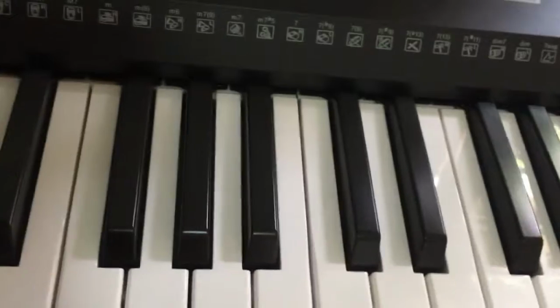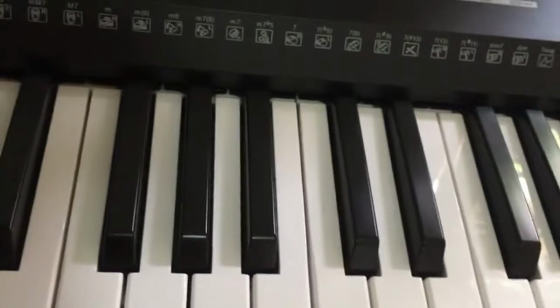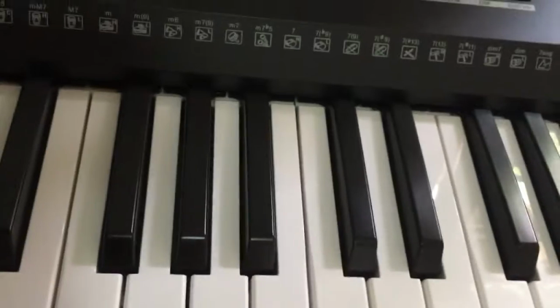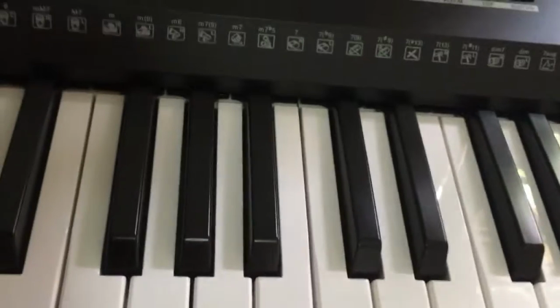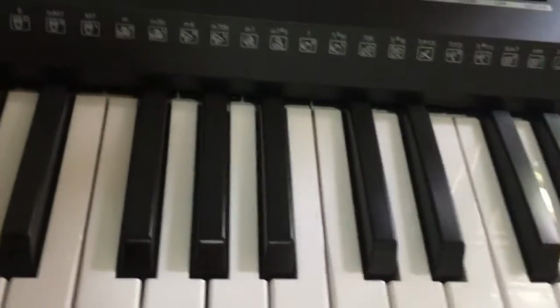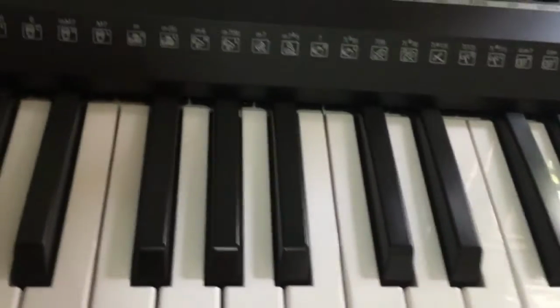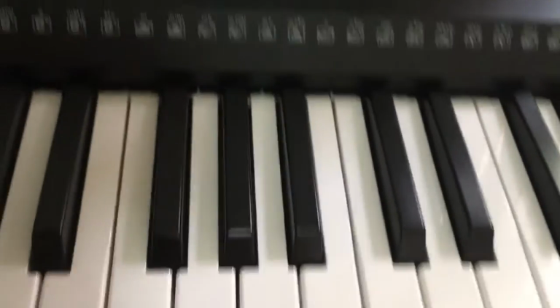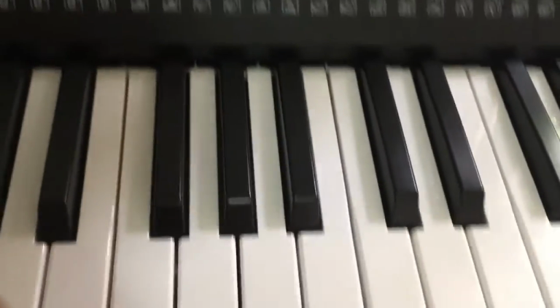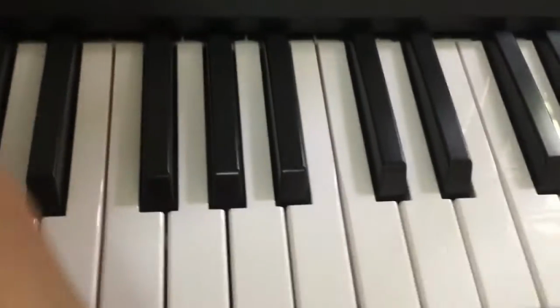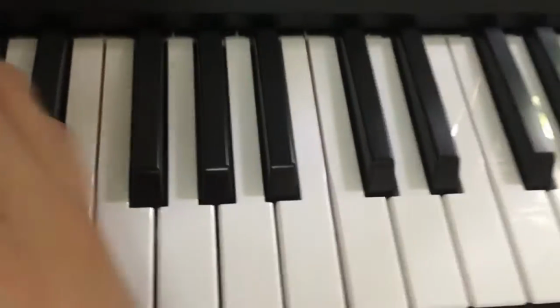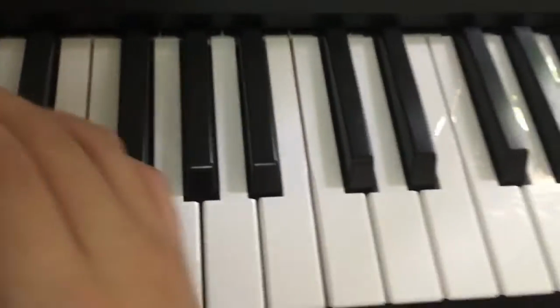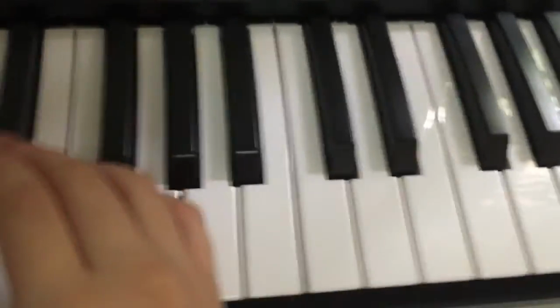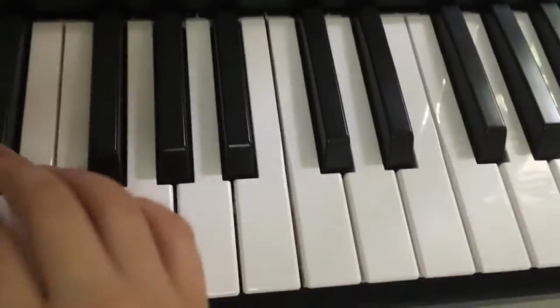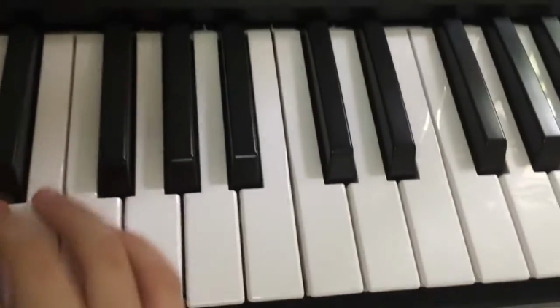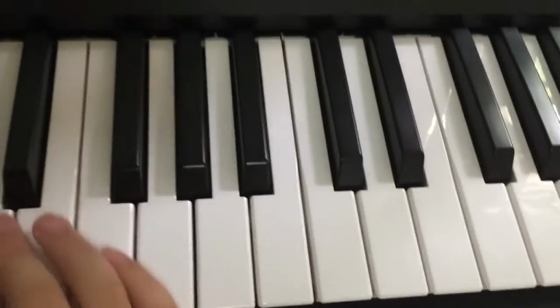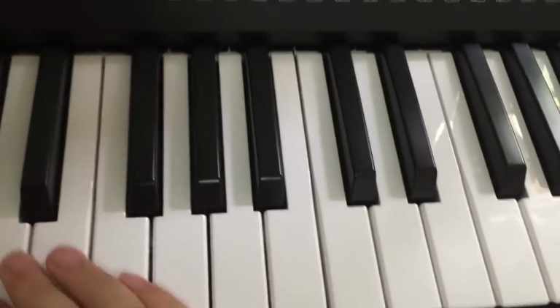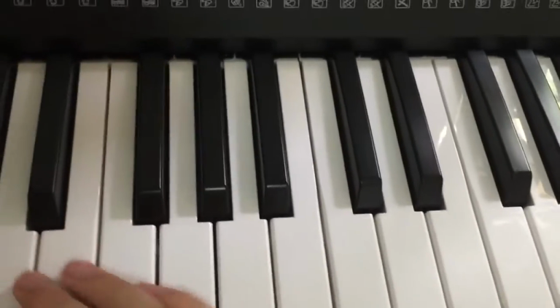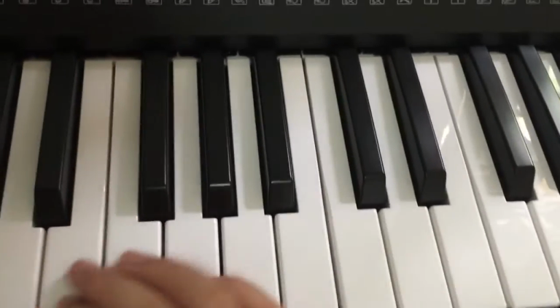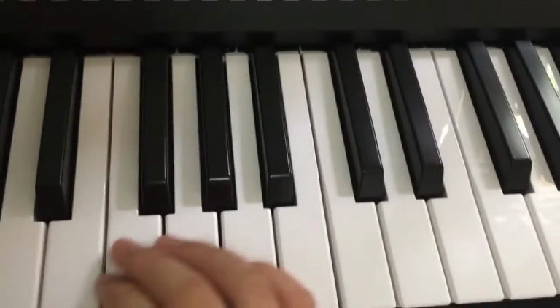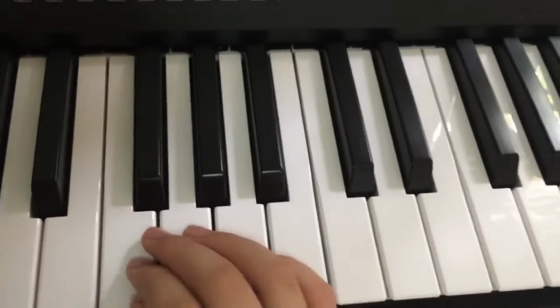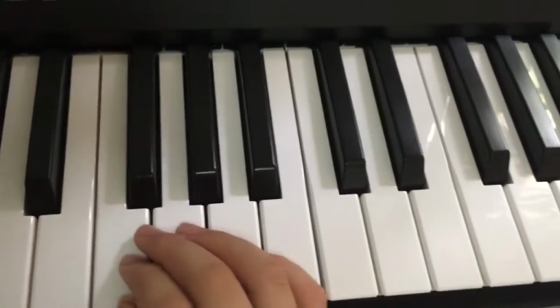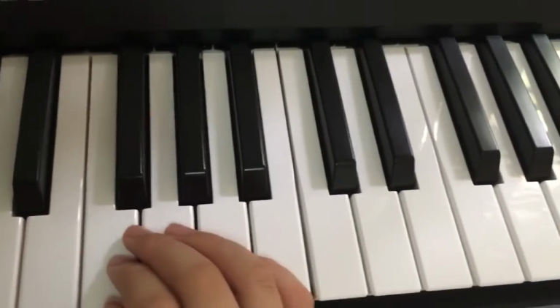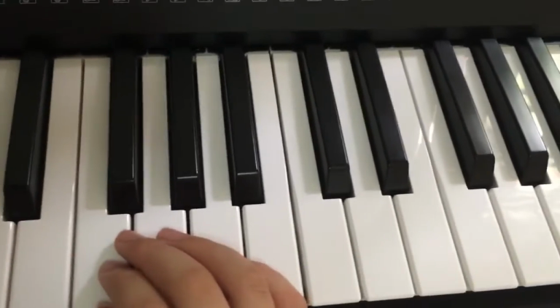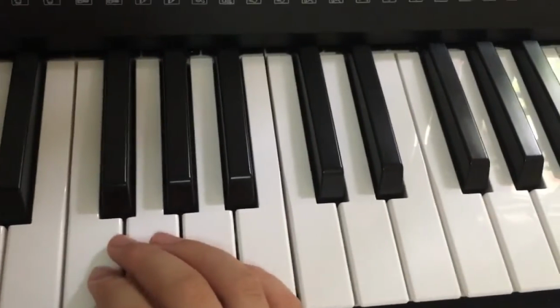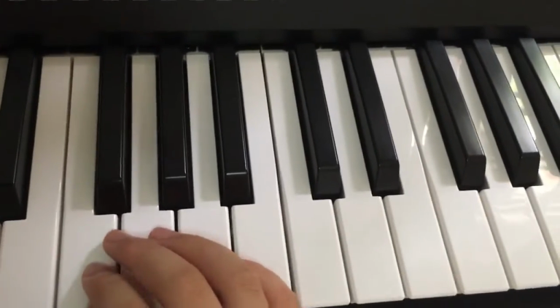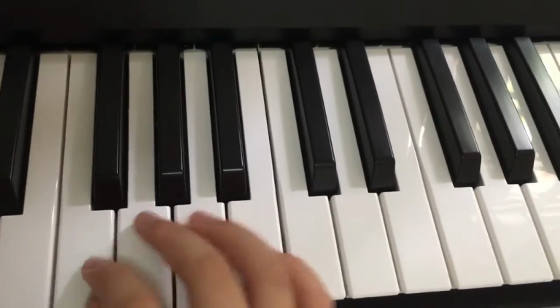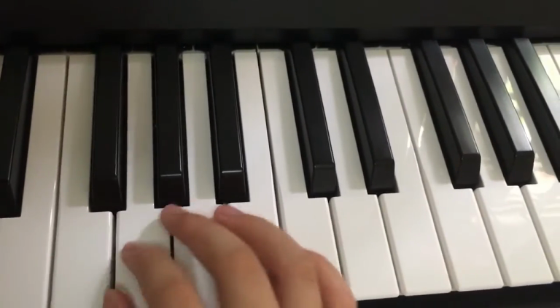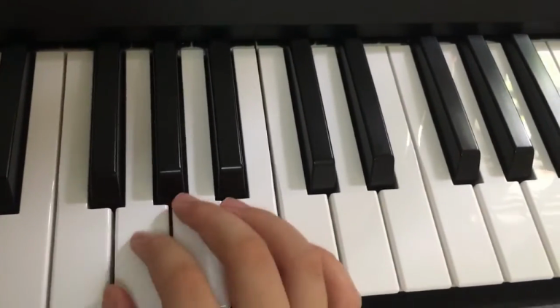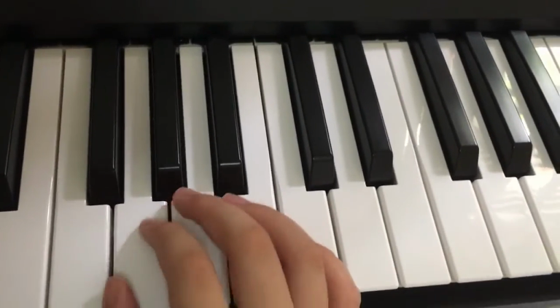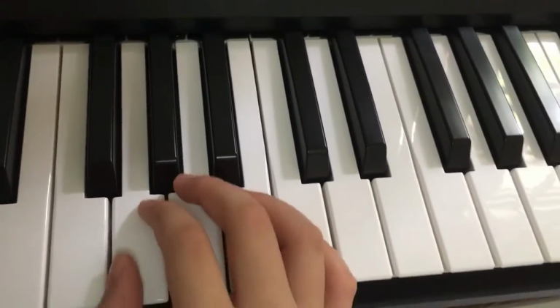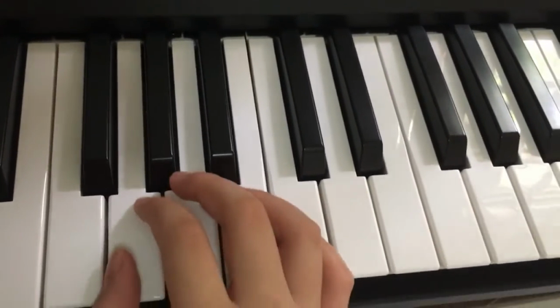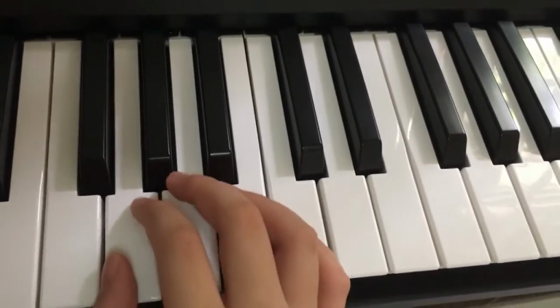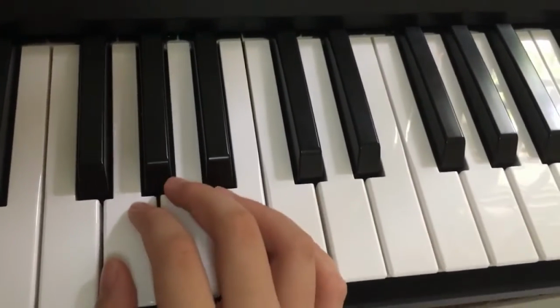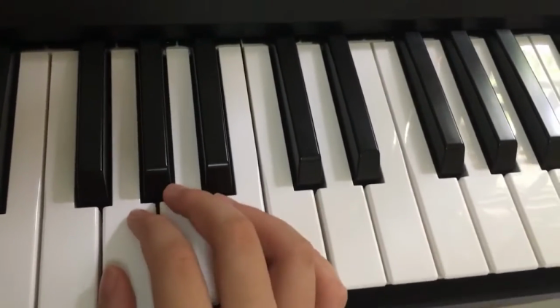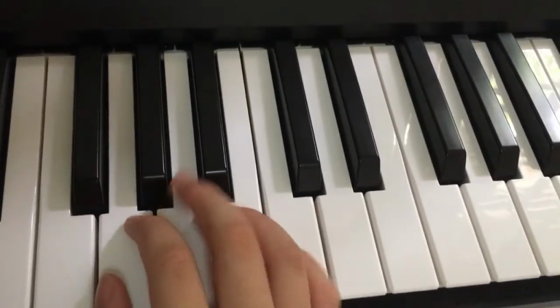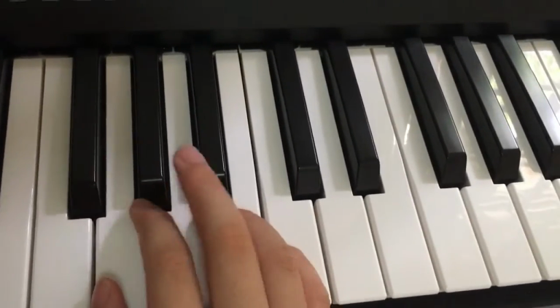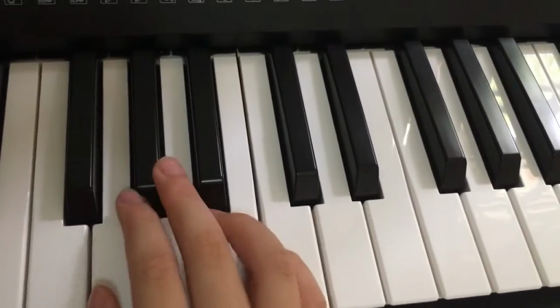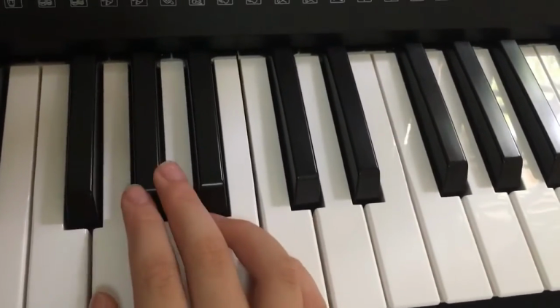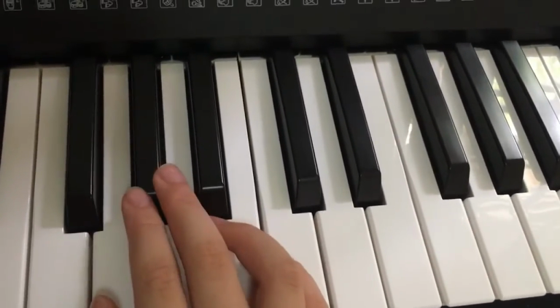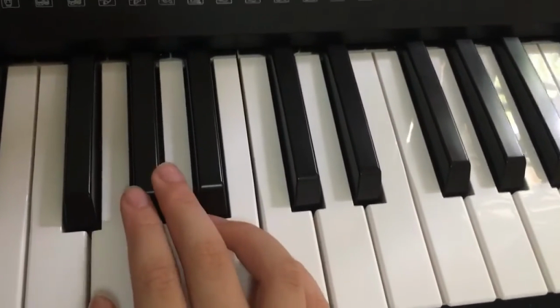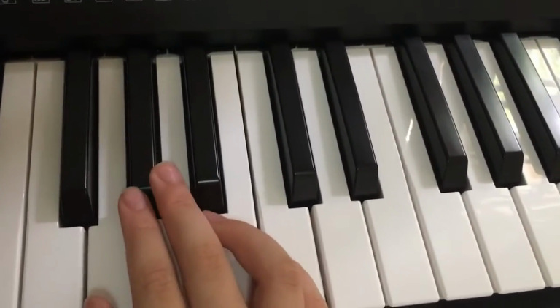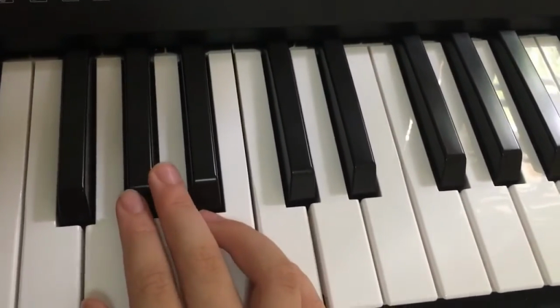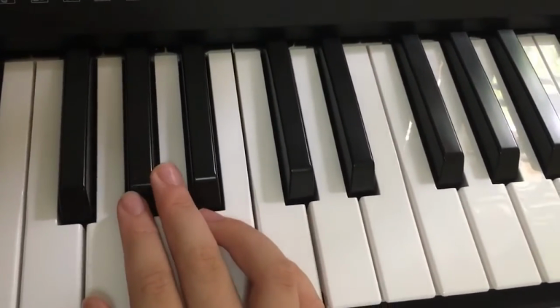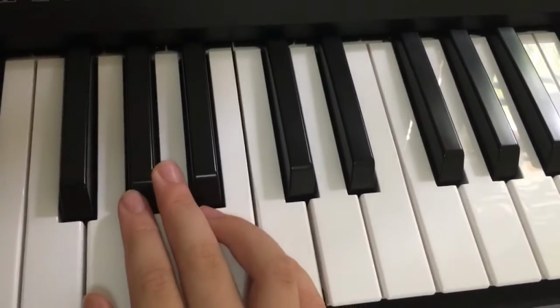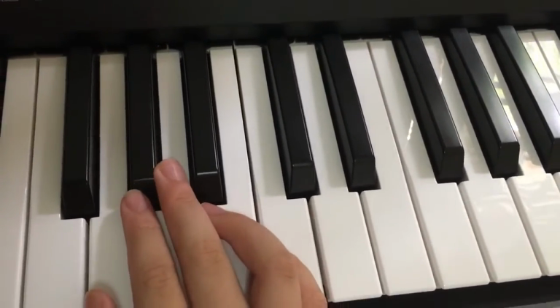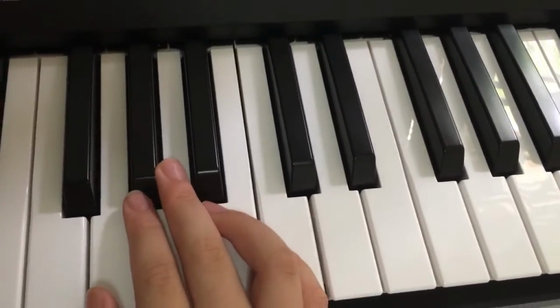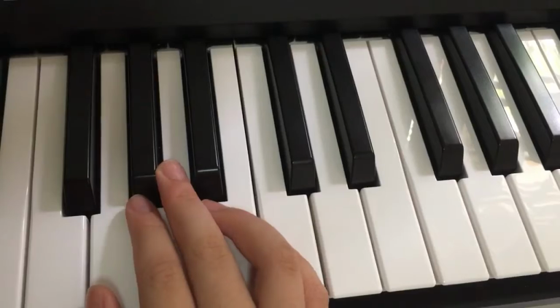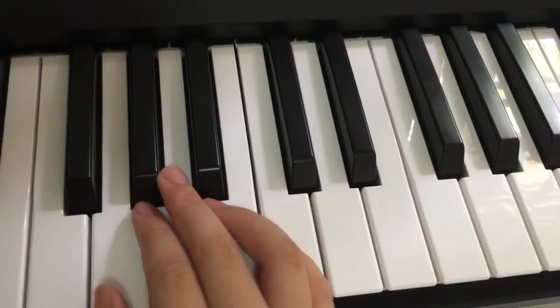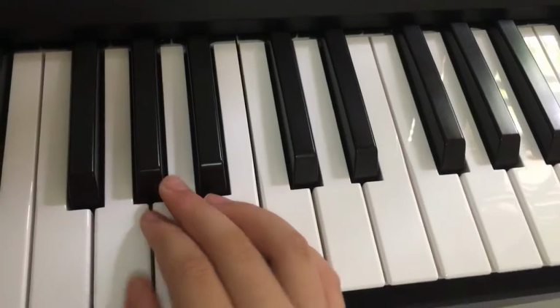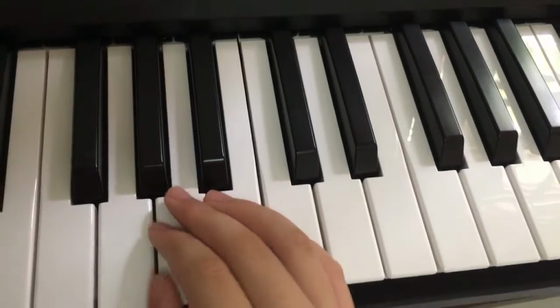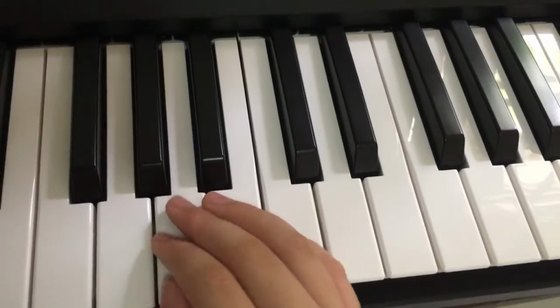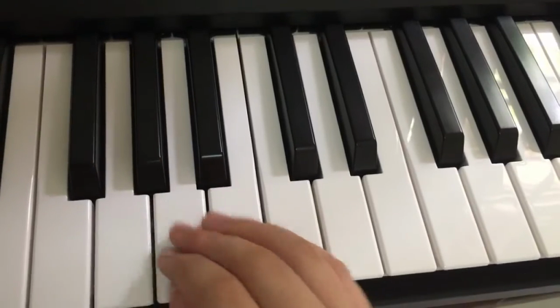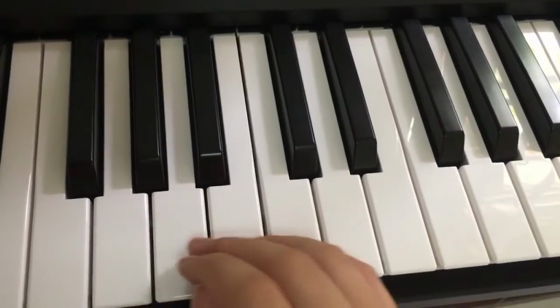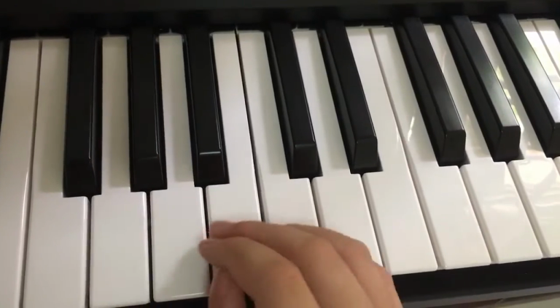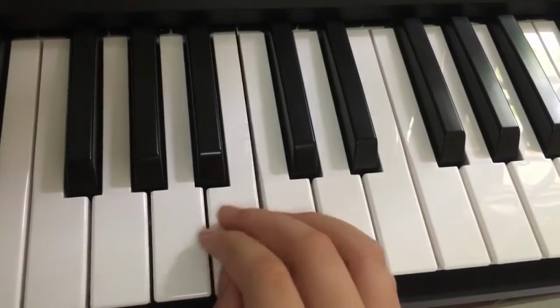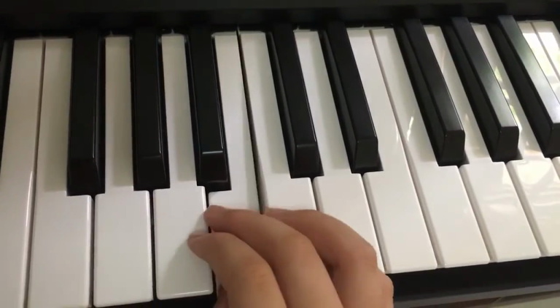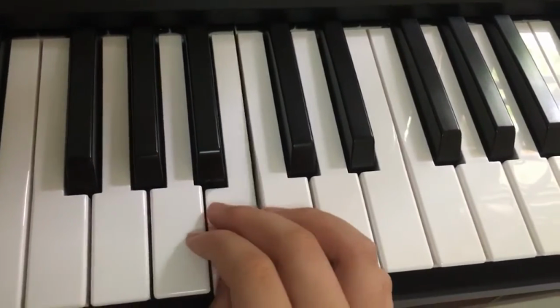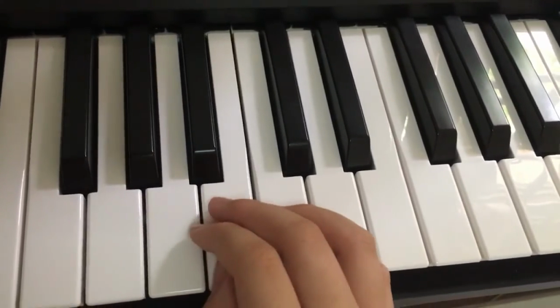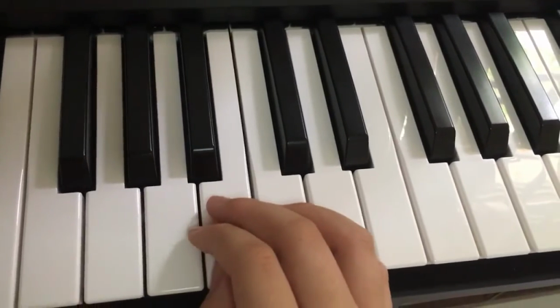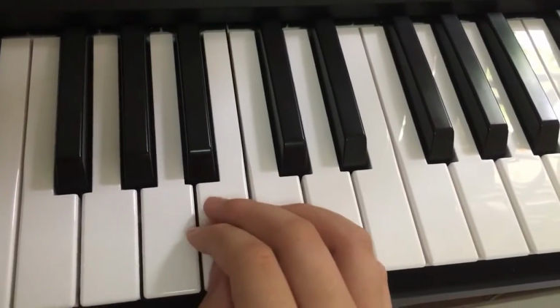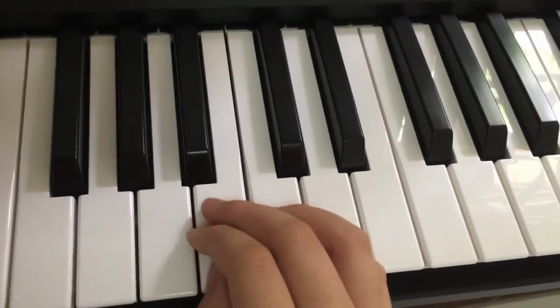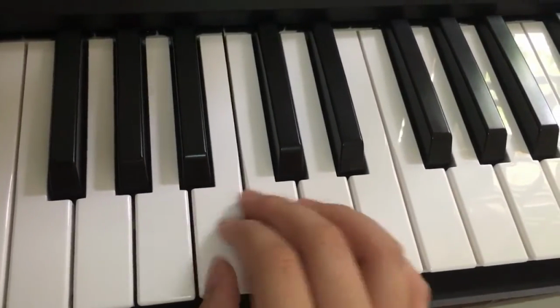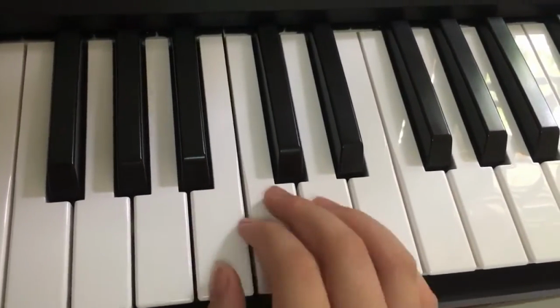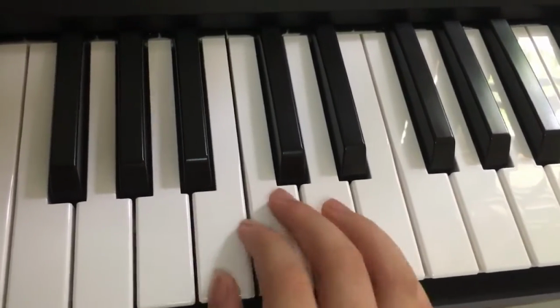Hi guys, today we will be learning Despacito's right hand. If you guys want a left hand tutorial, please comment to tell us.